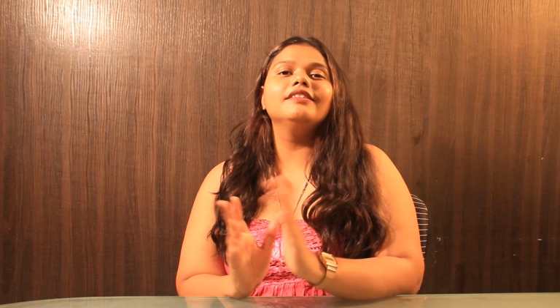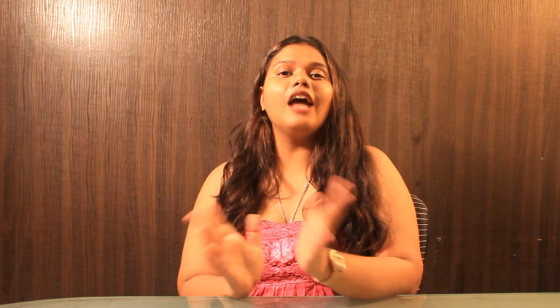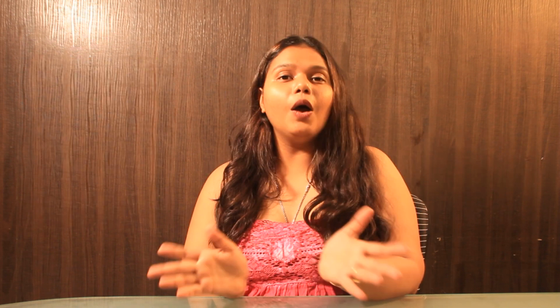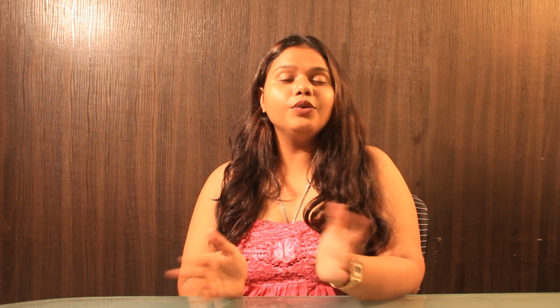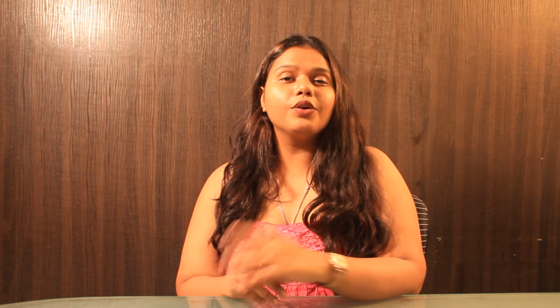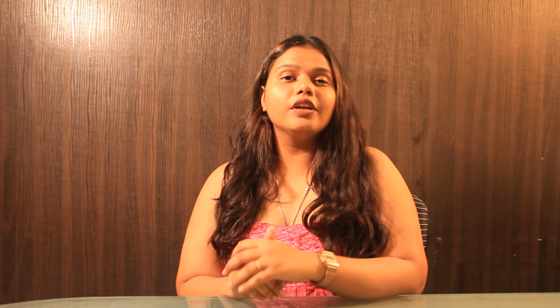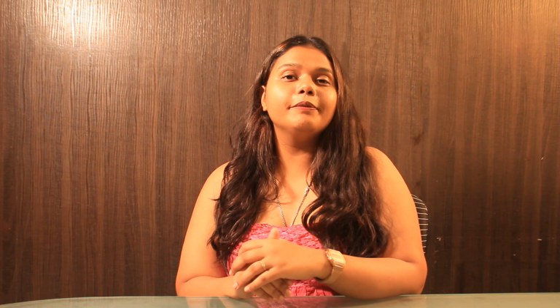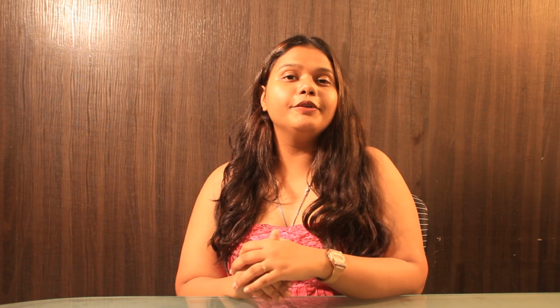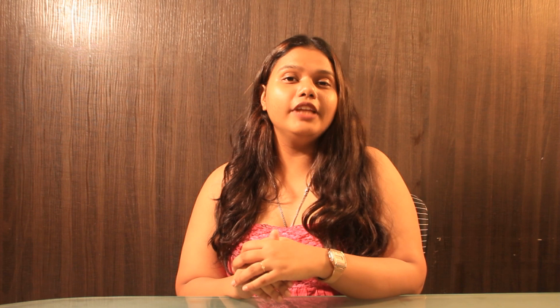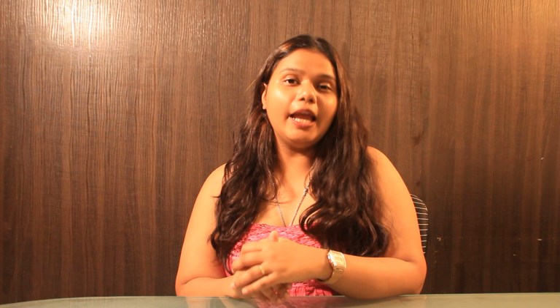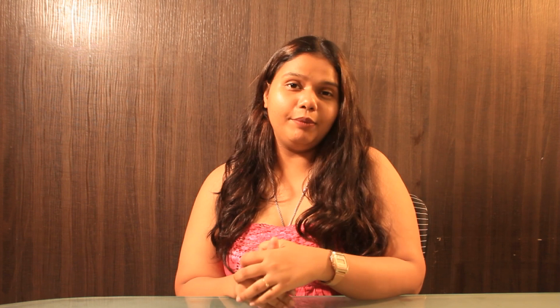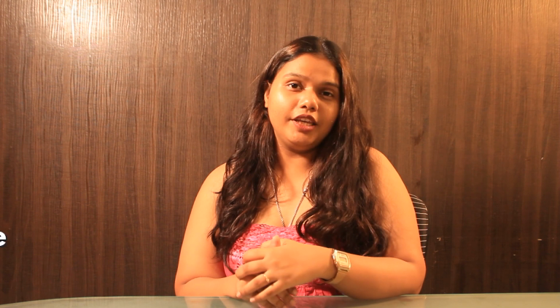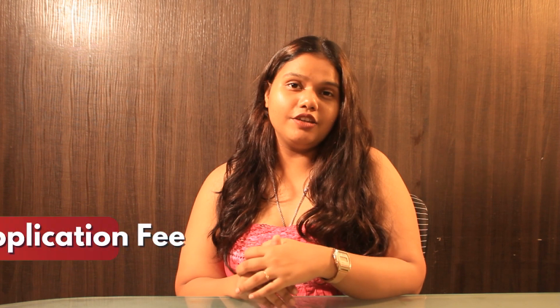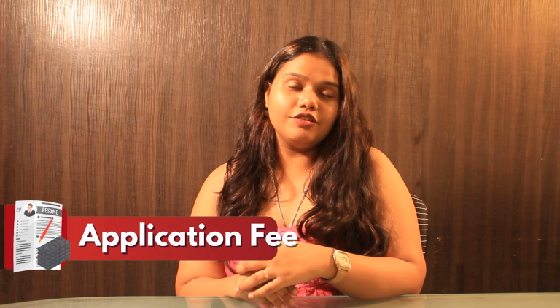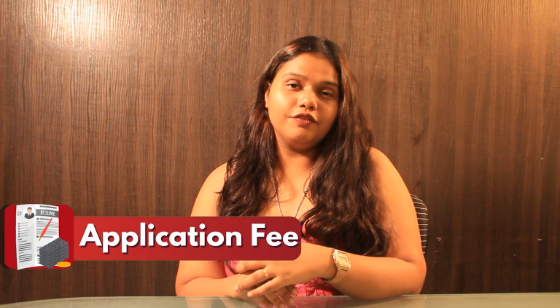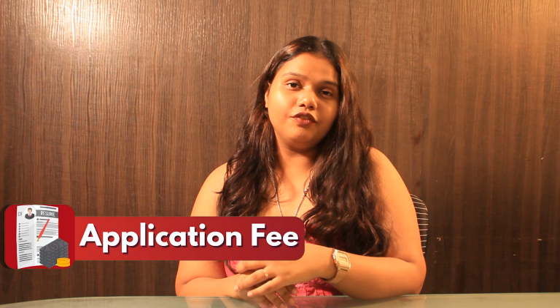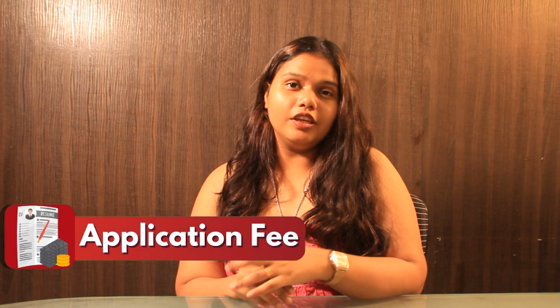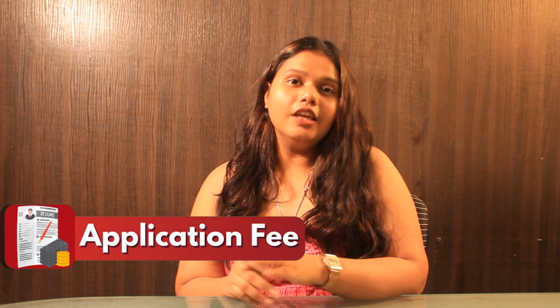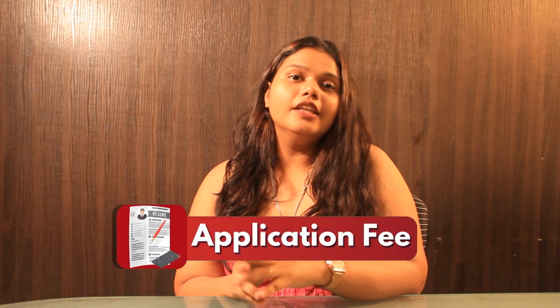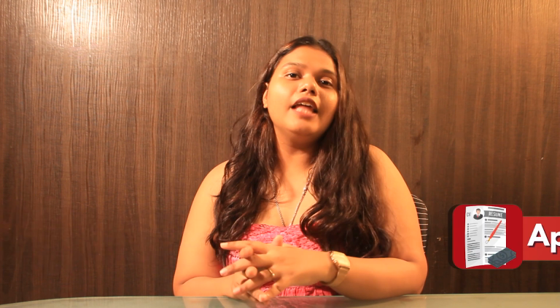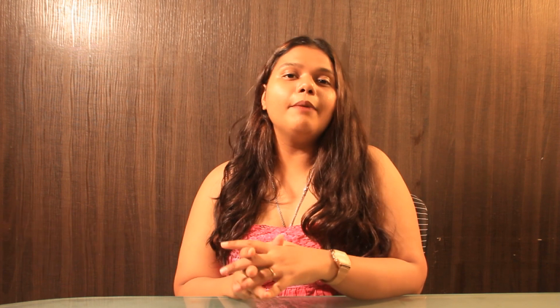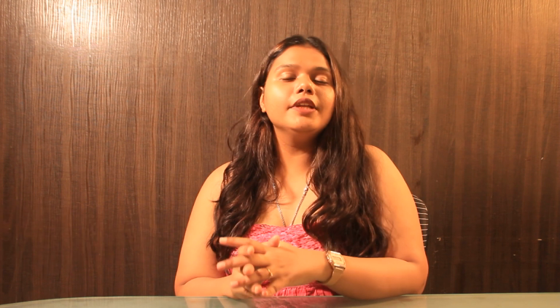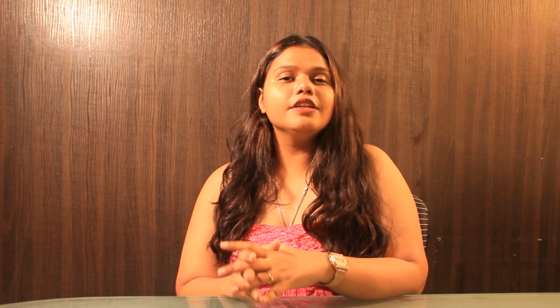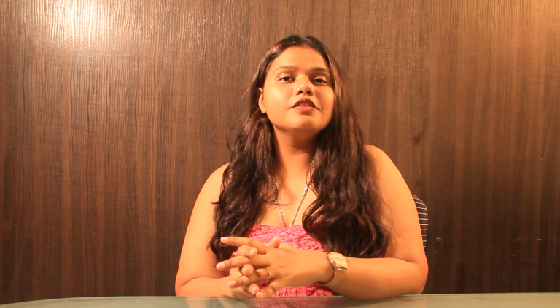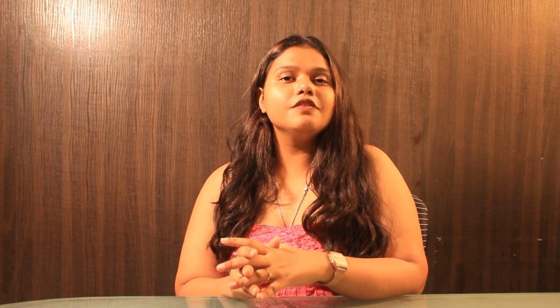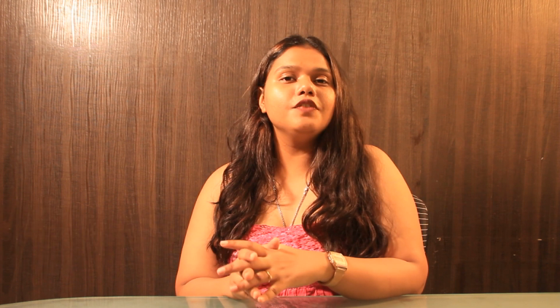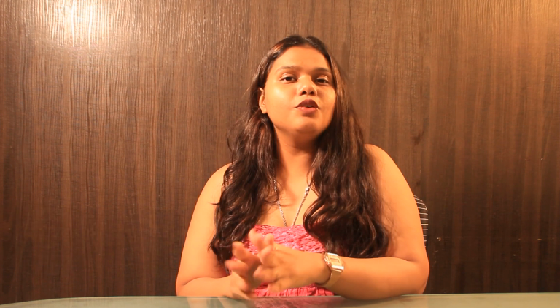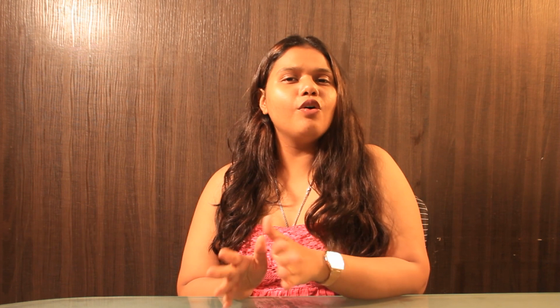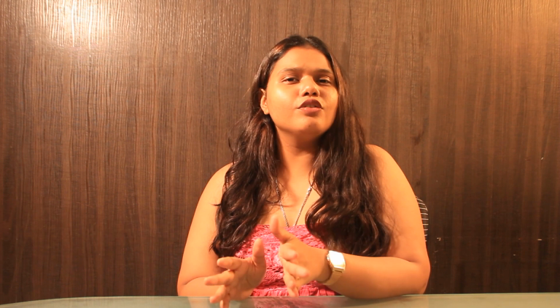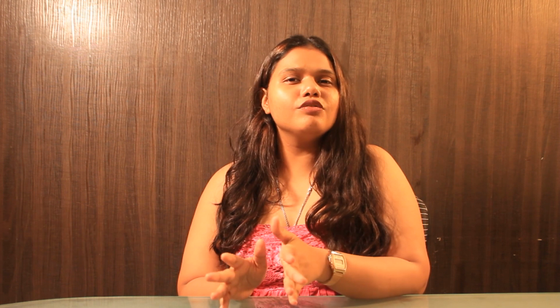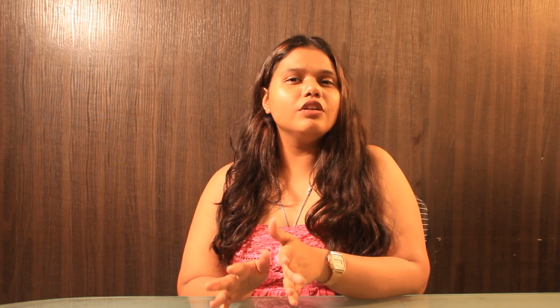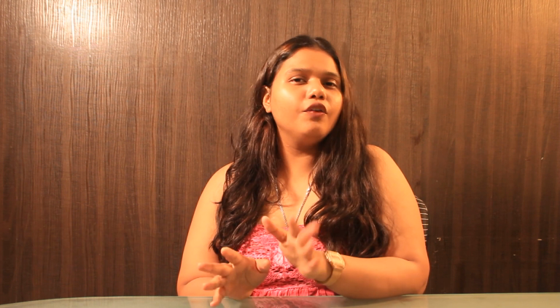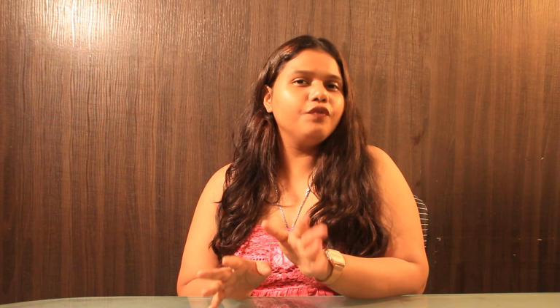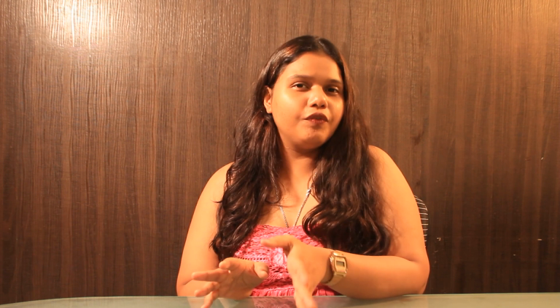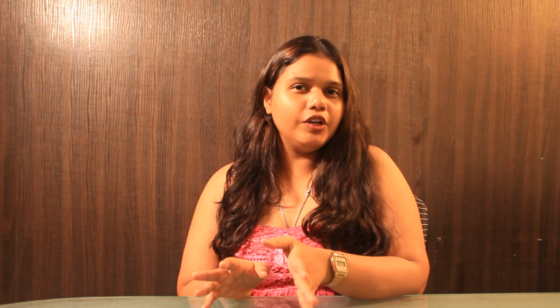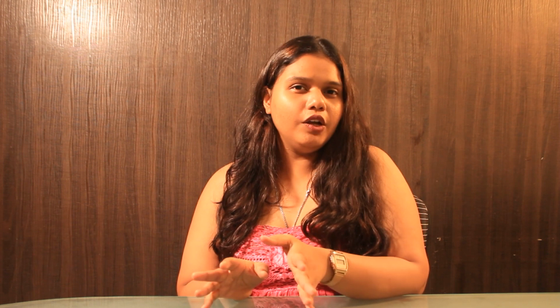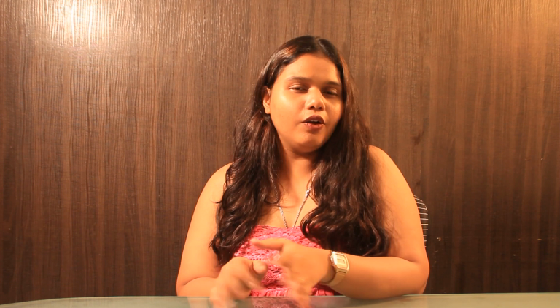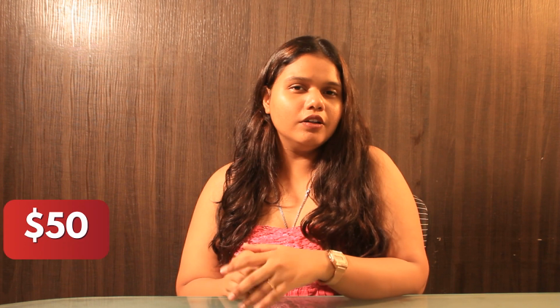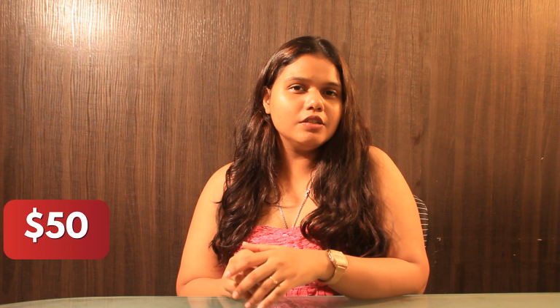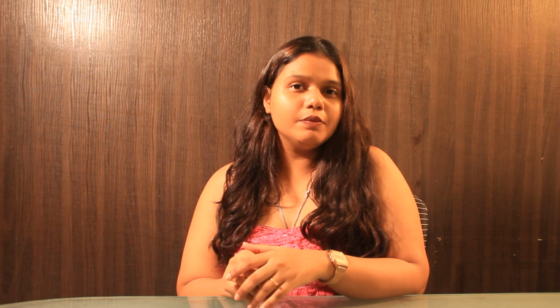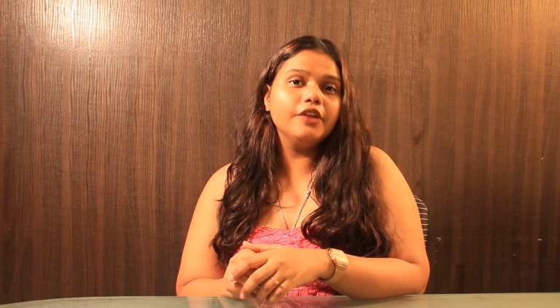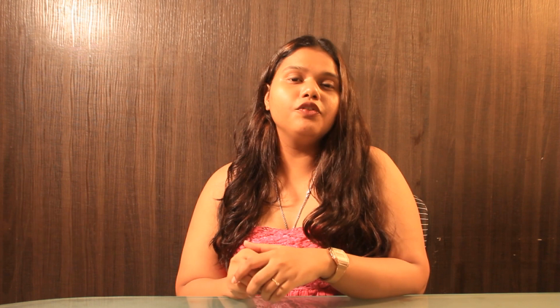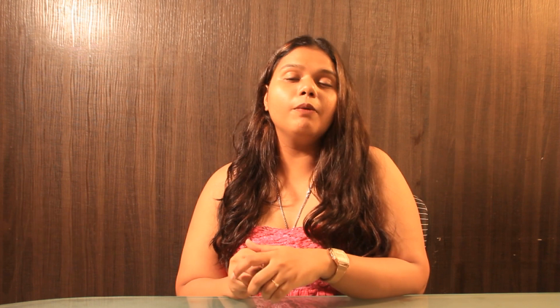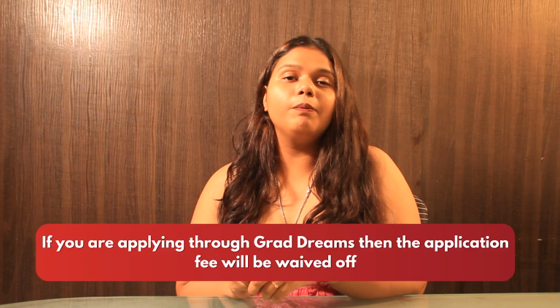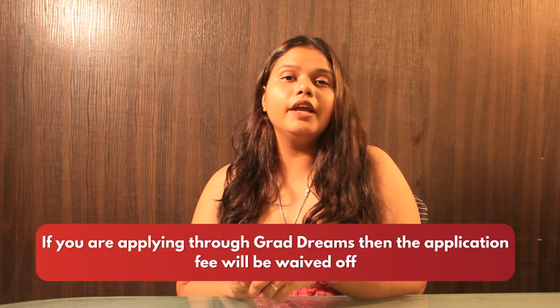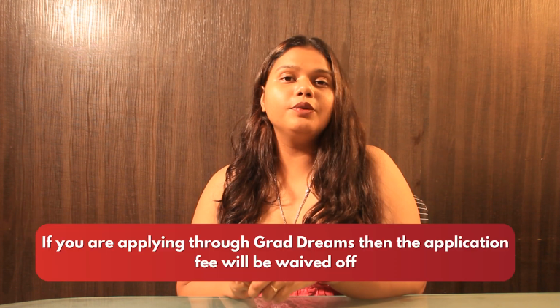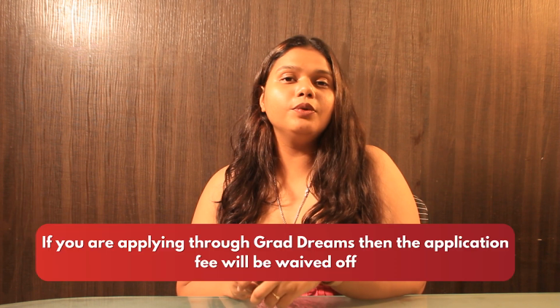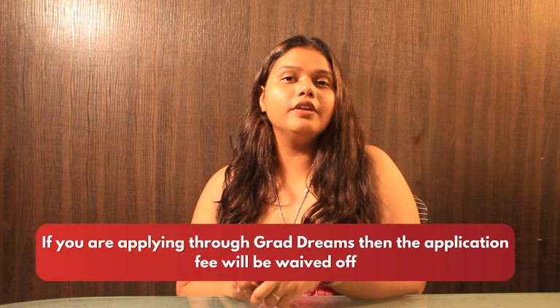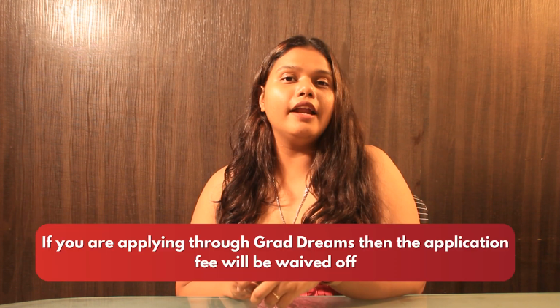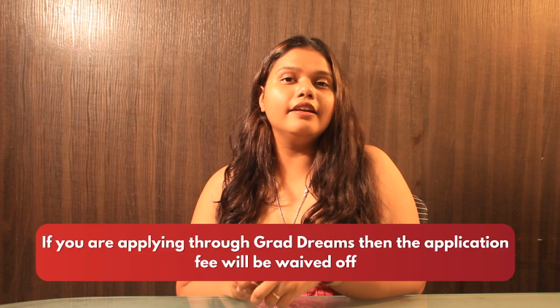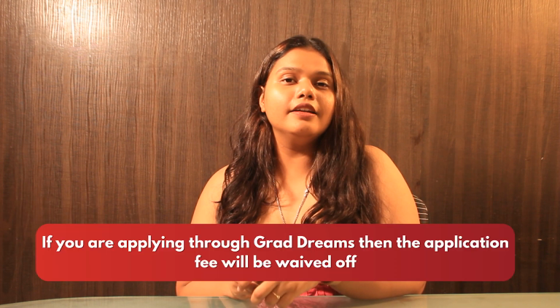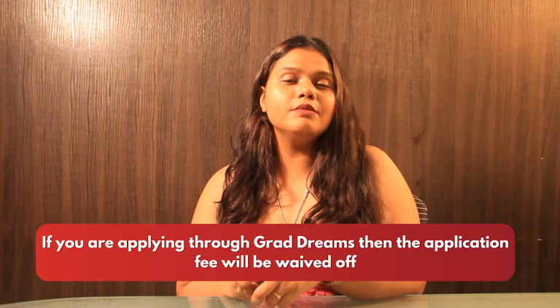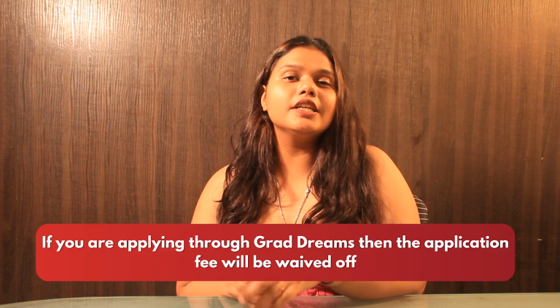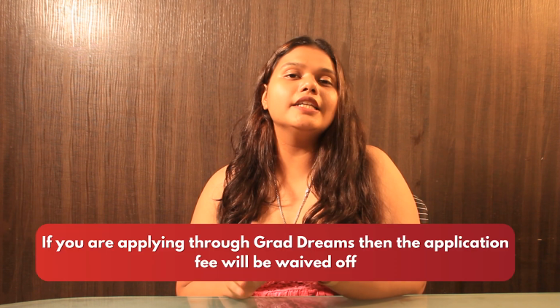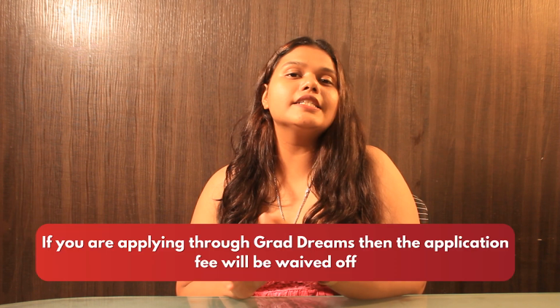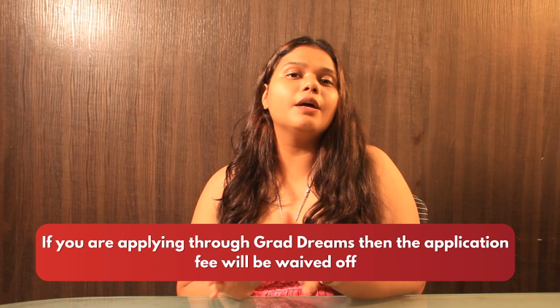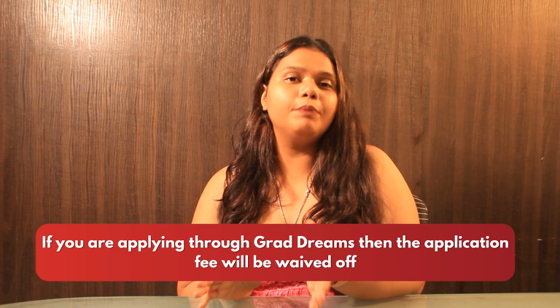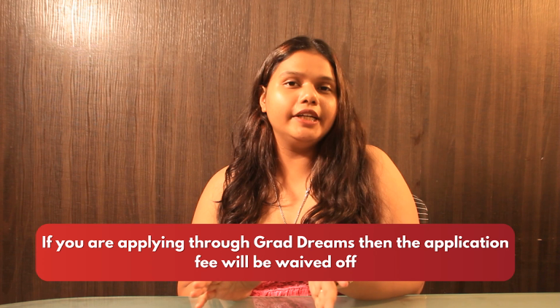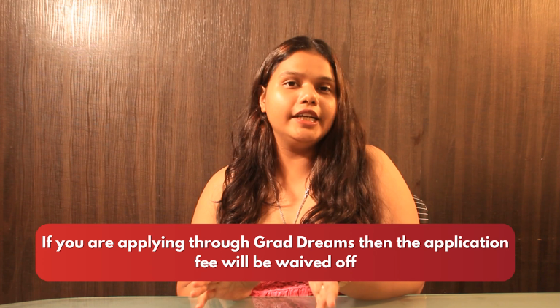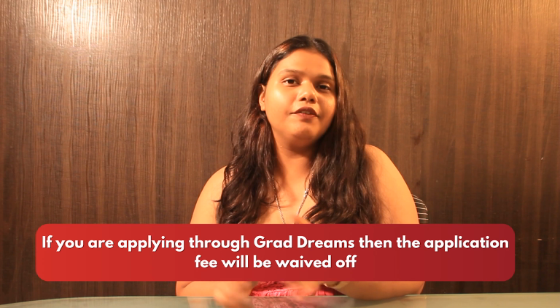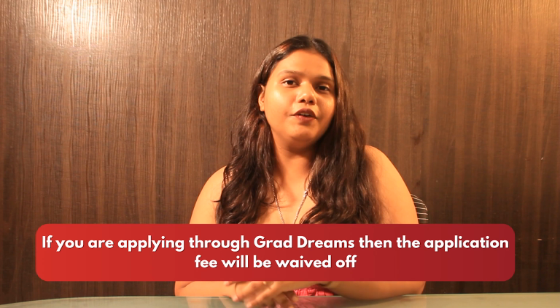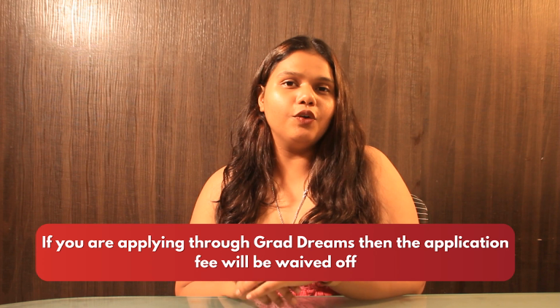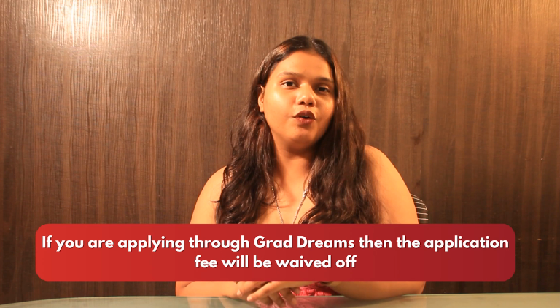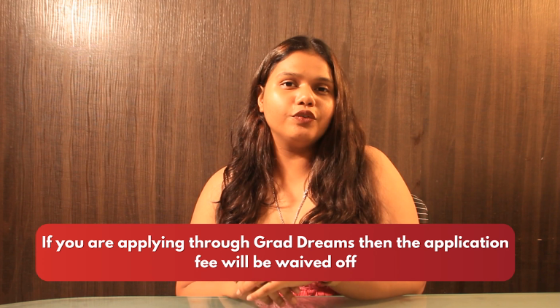Now talking about the application fee — the application fee costs you around $50, but if you apply through GradDreams it is completely waived off.